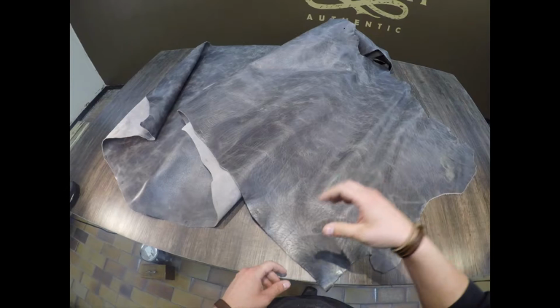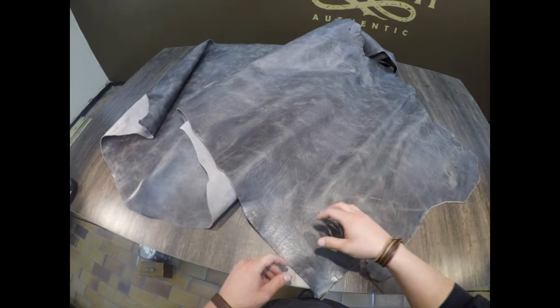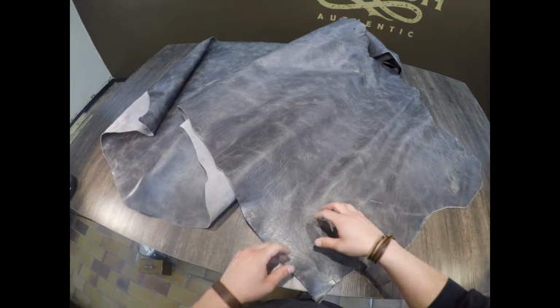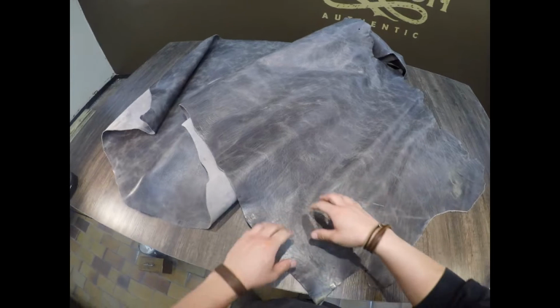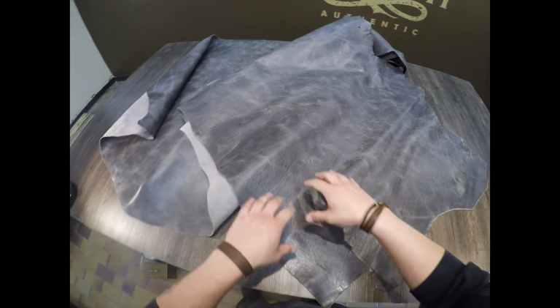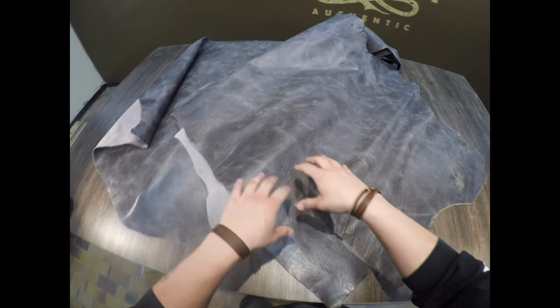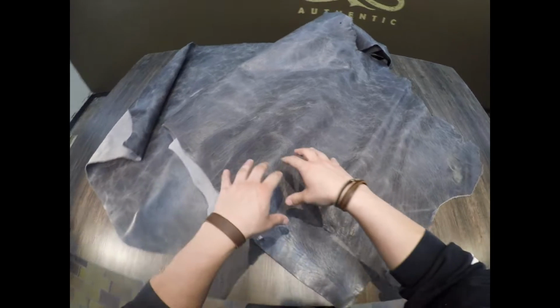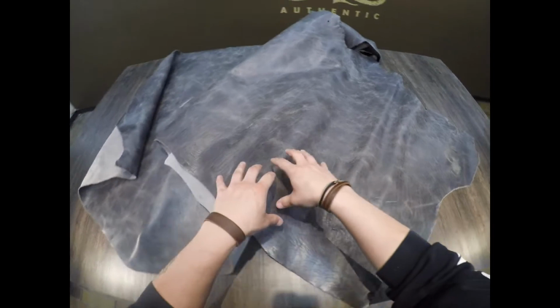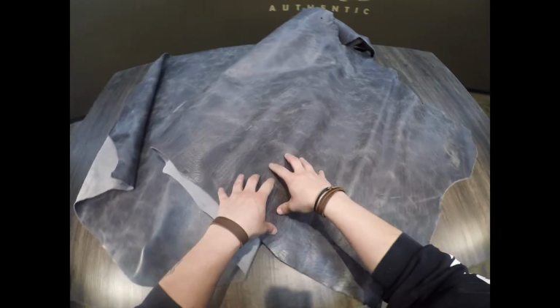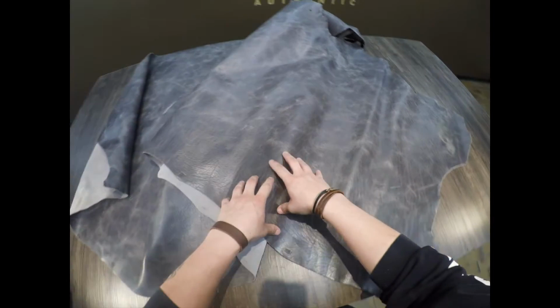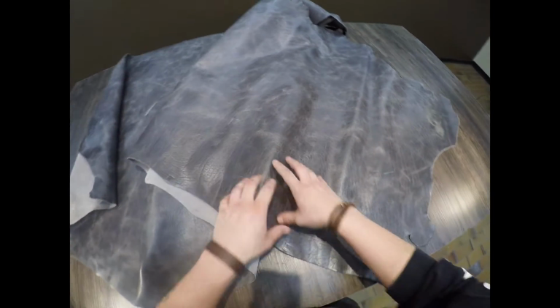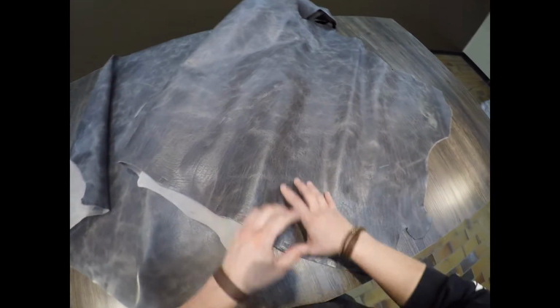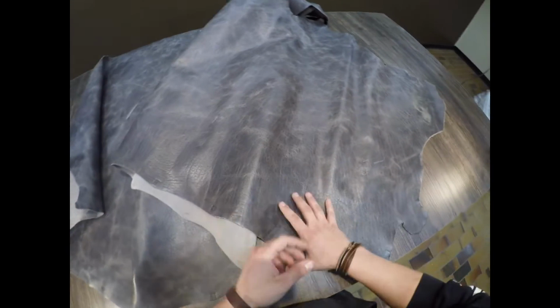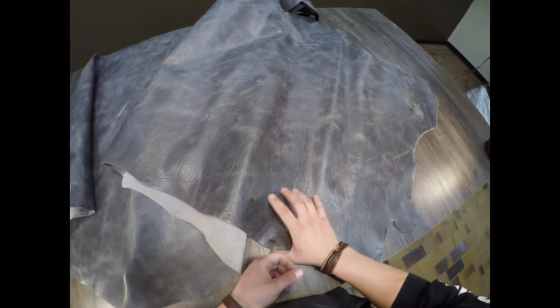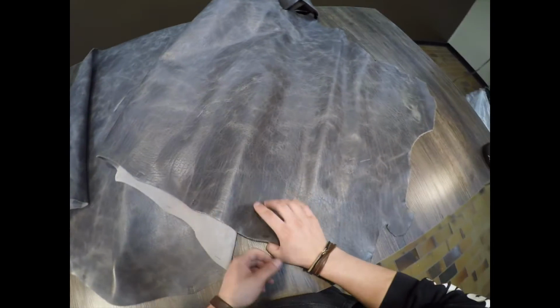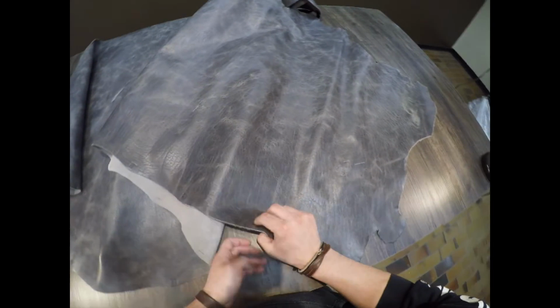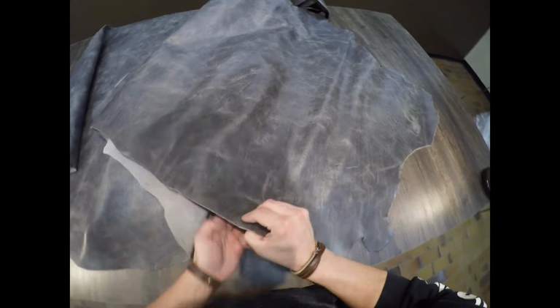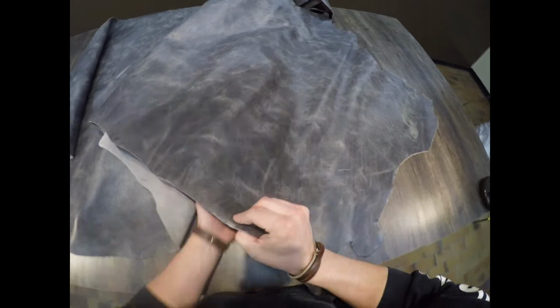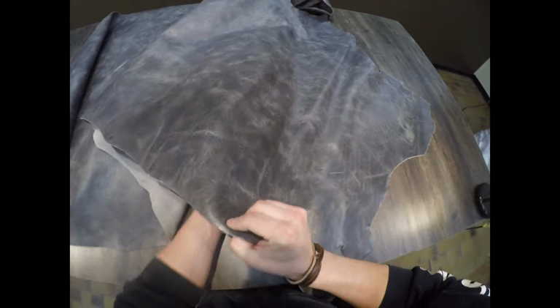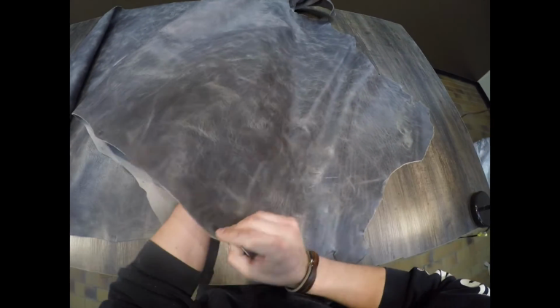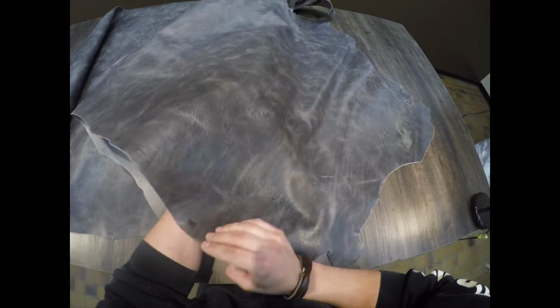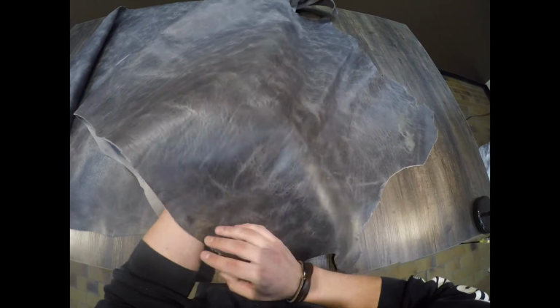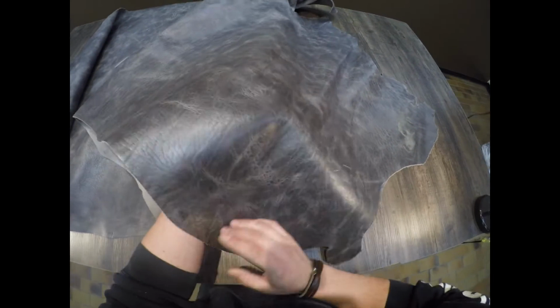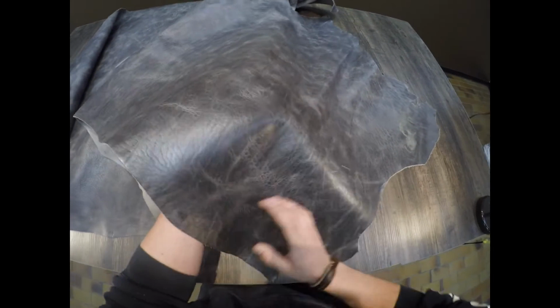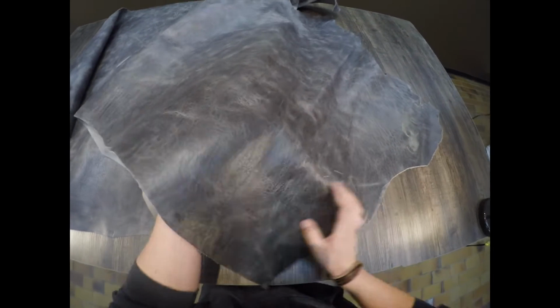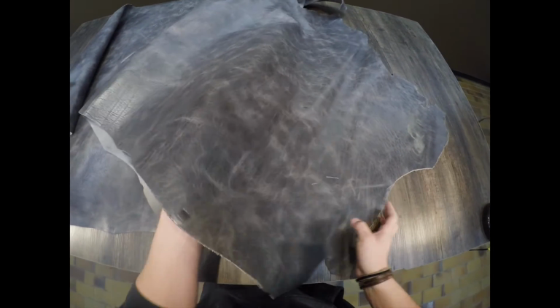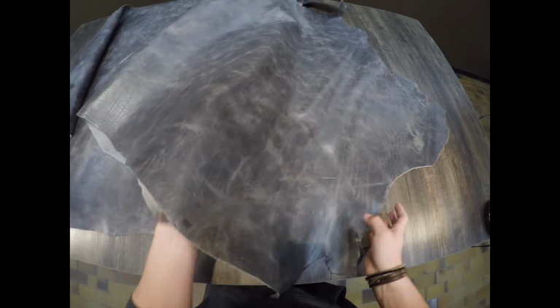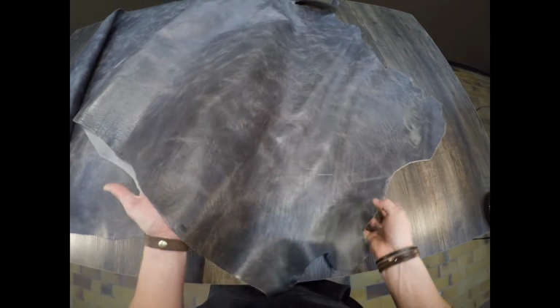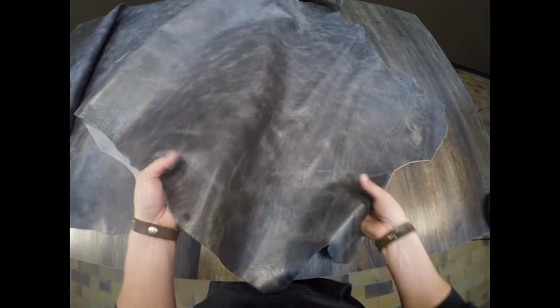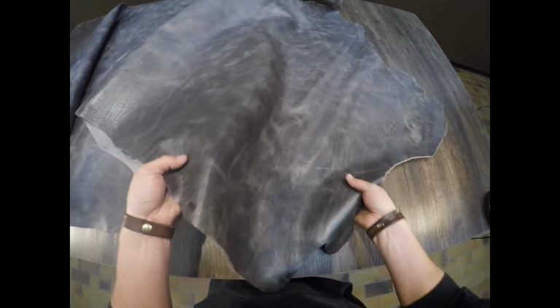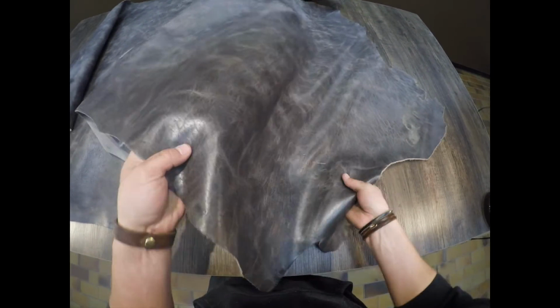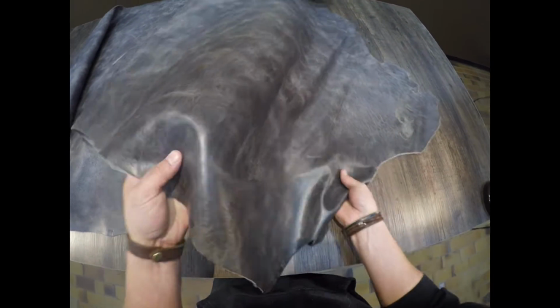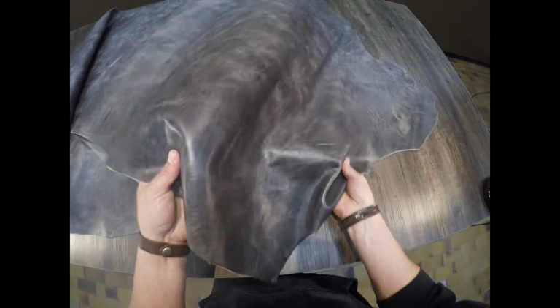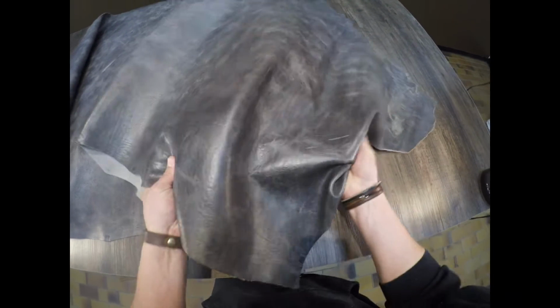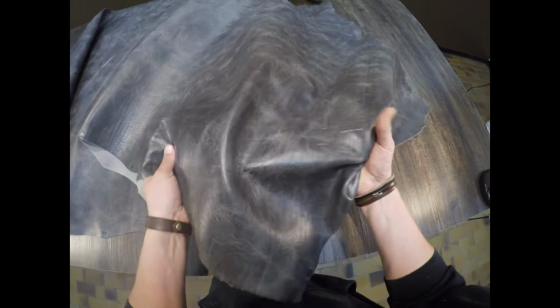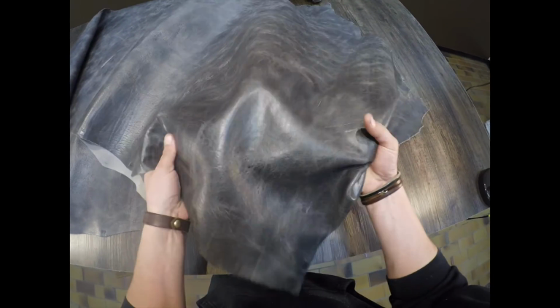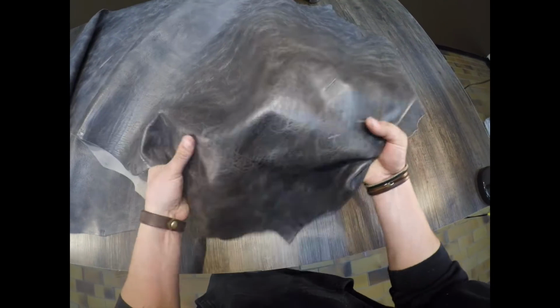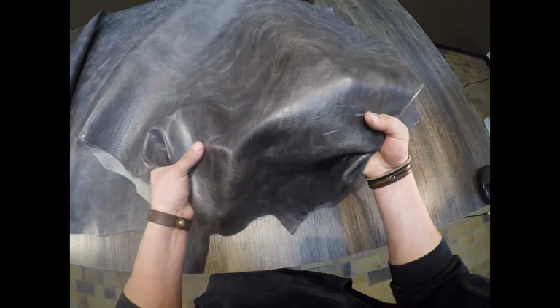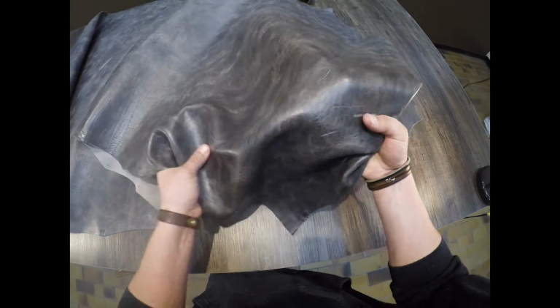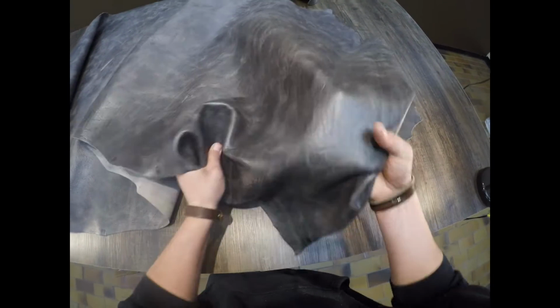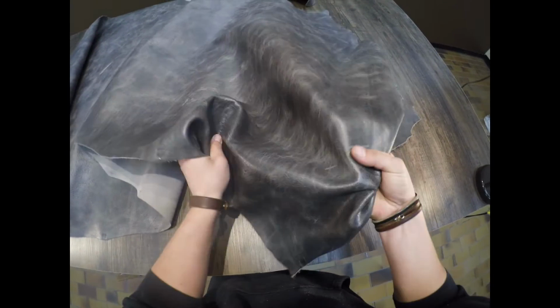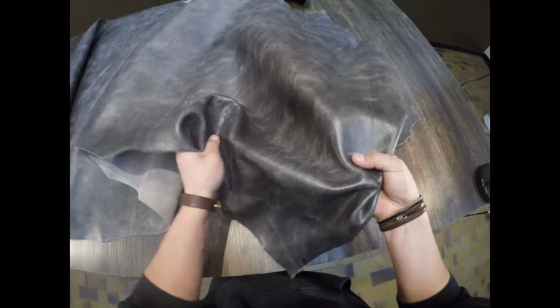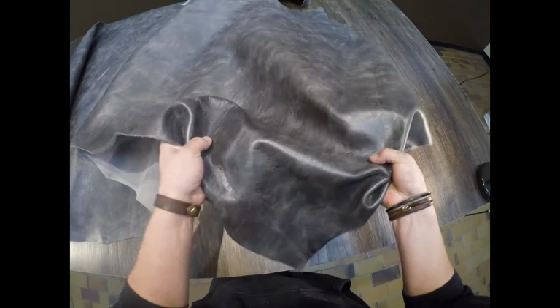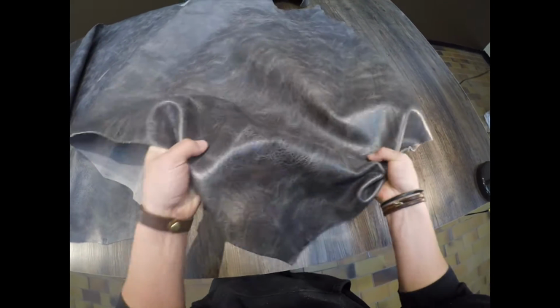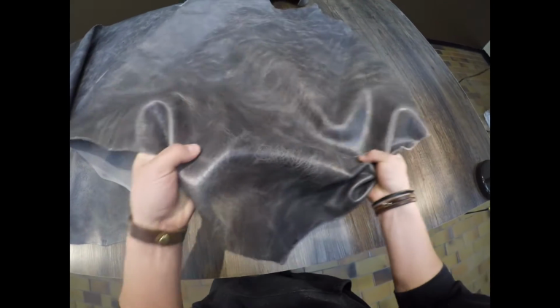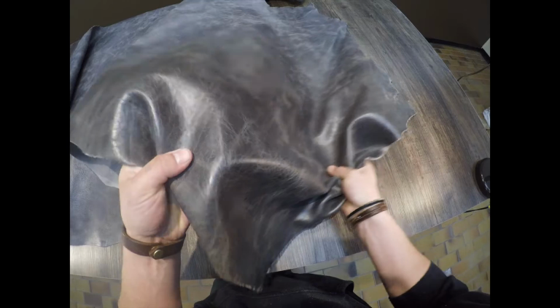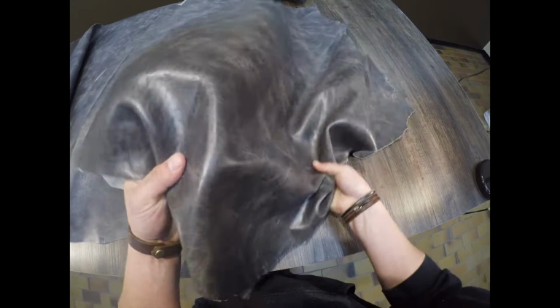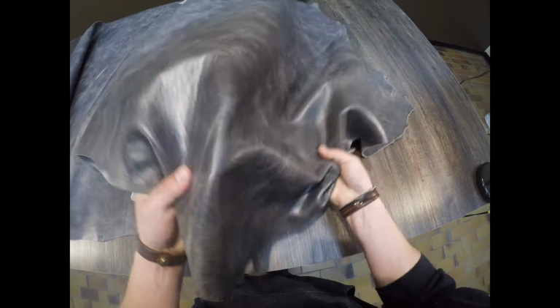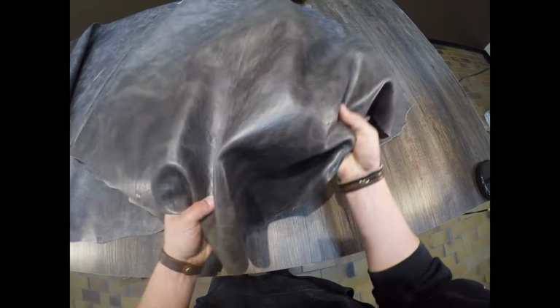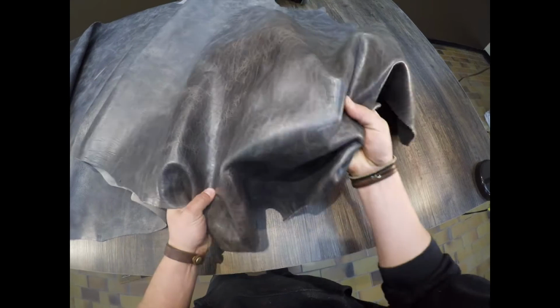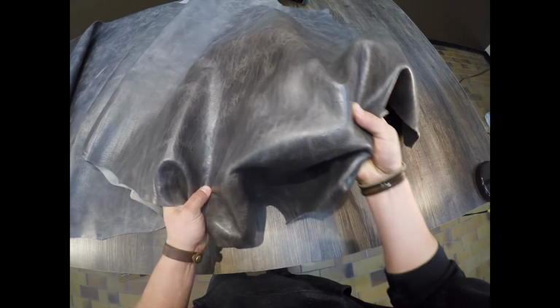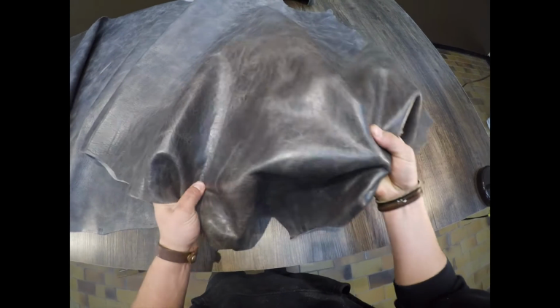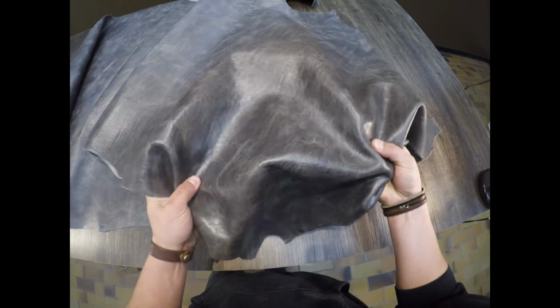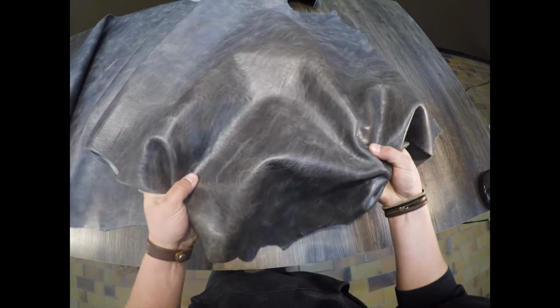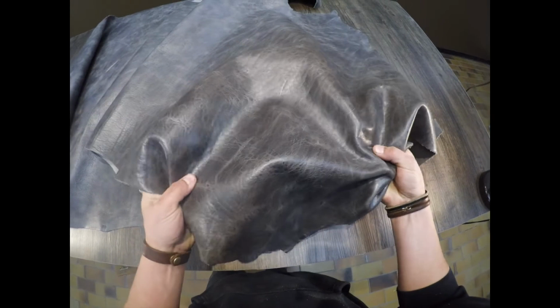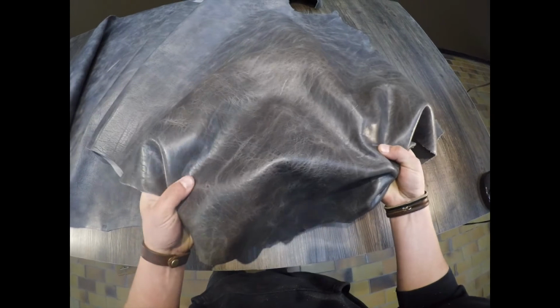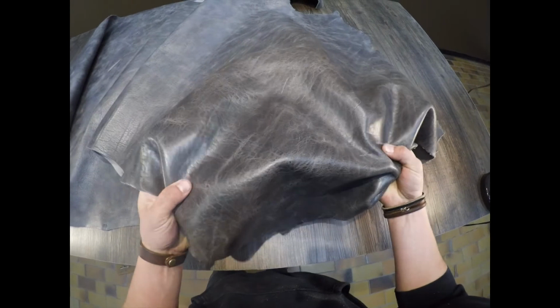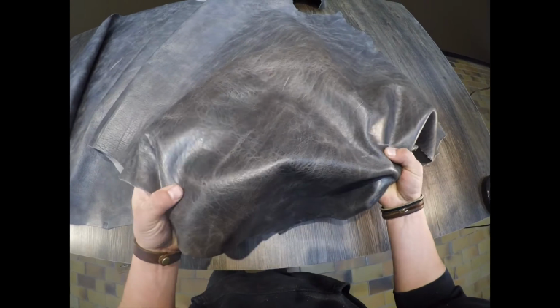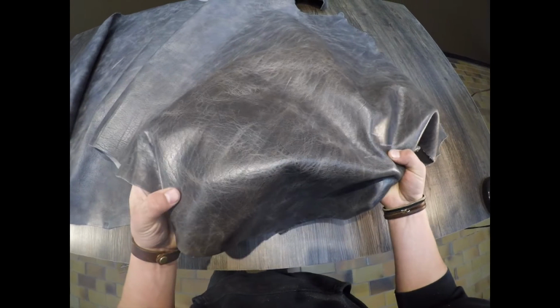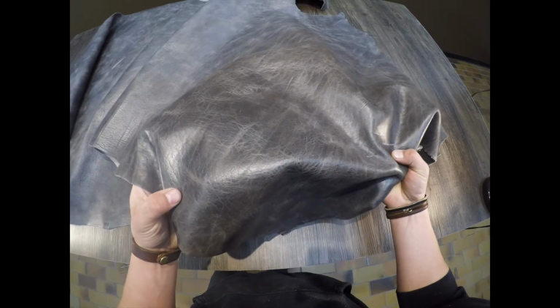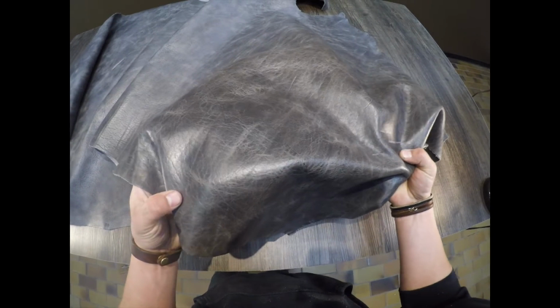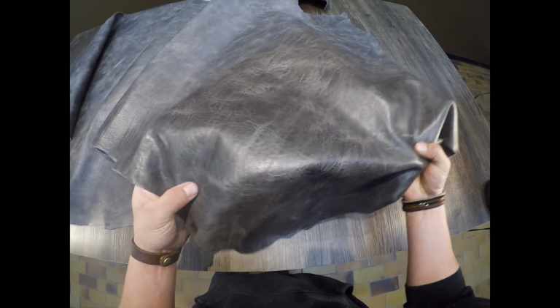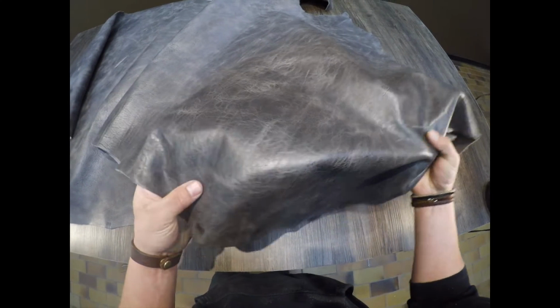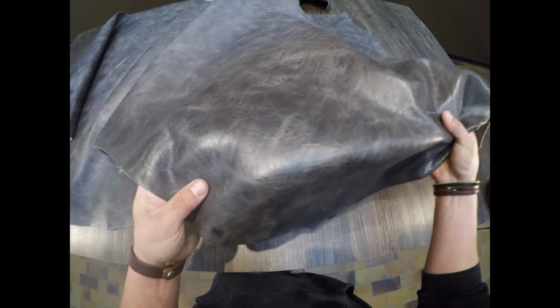This is the Glossed Gun Metal. It is a five to six ounce chrome tan Tasman hide.